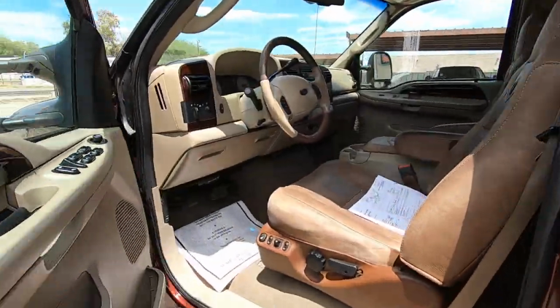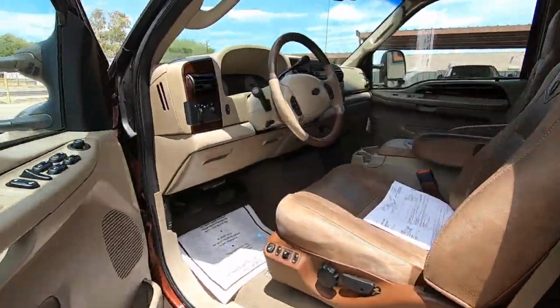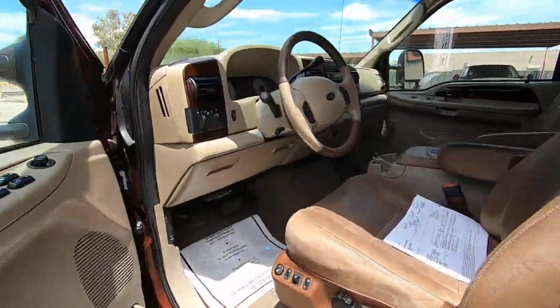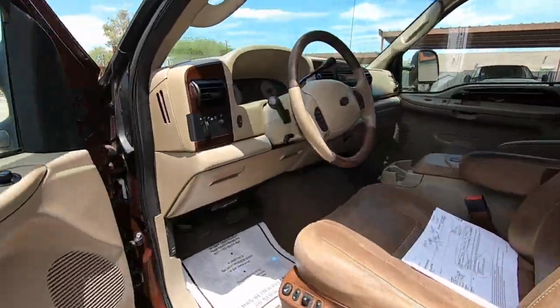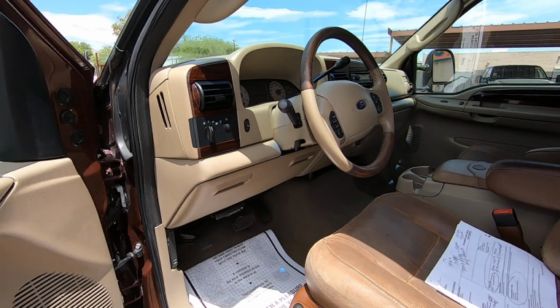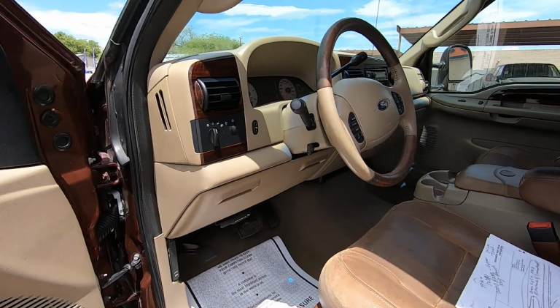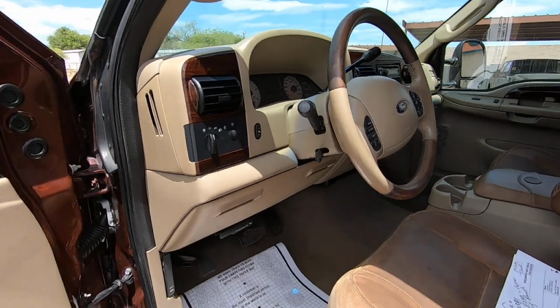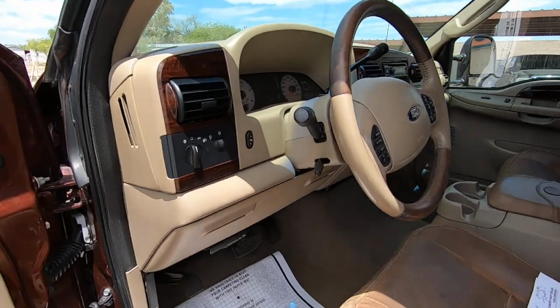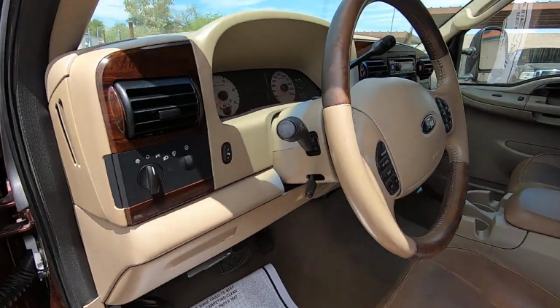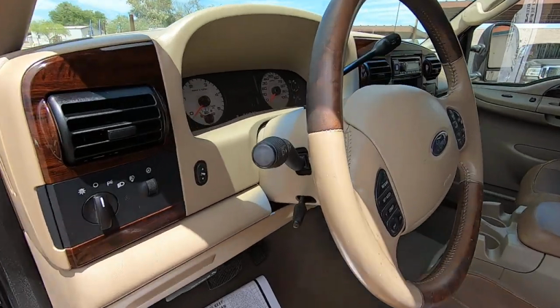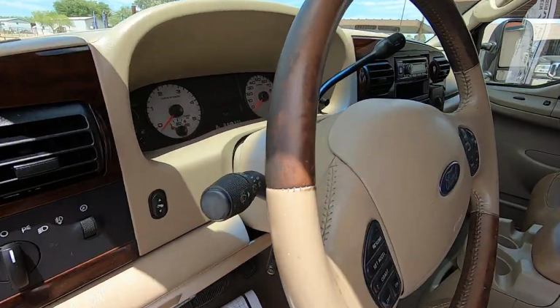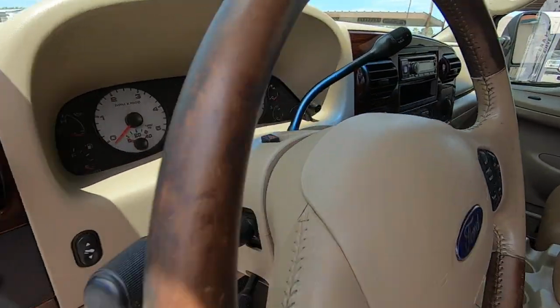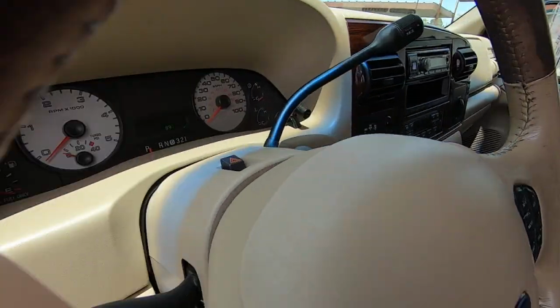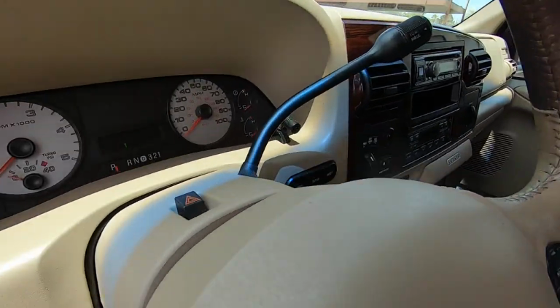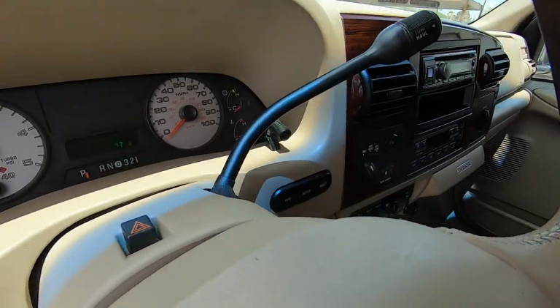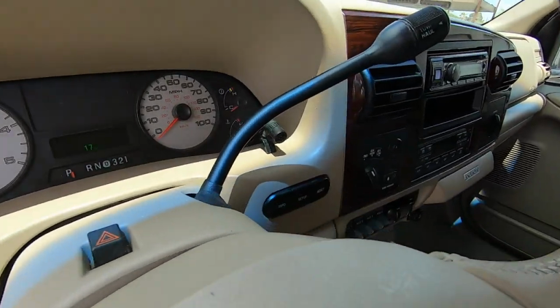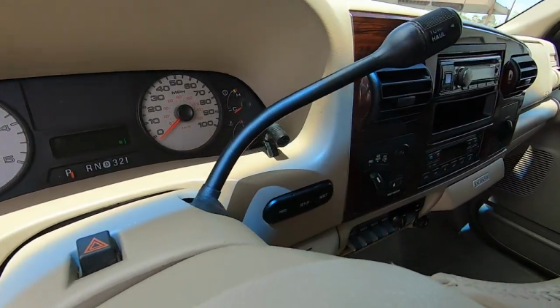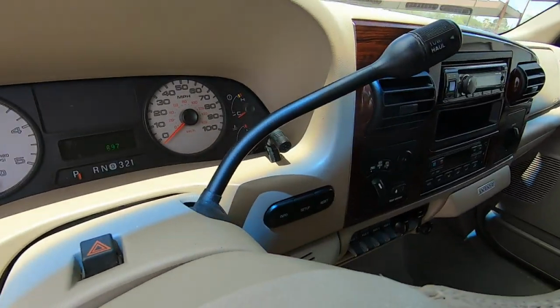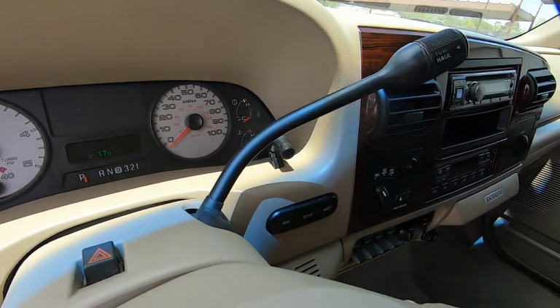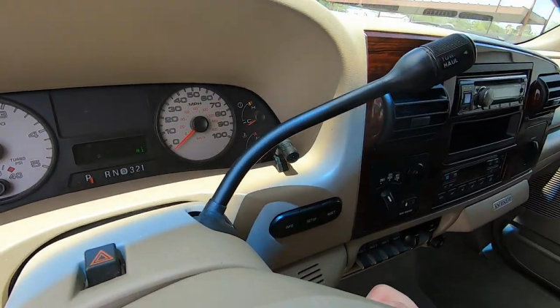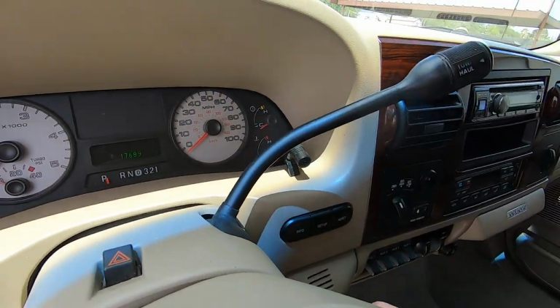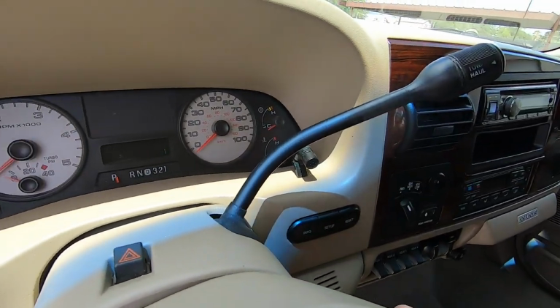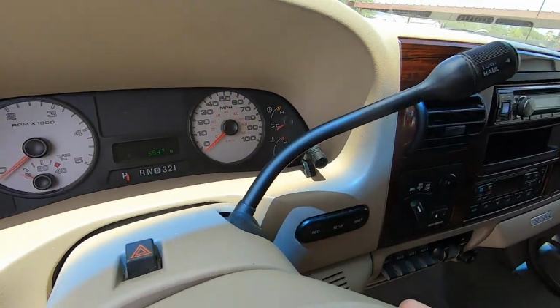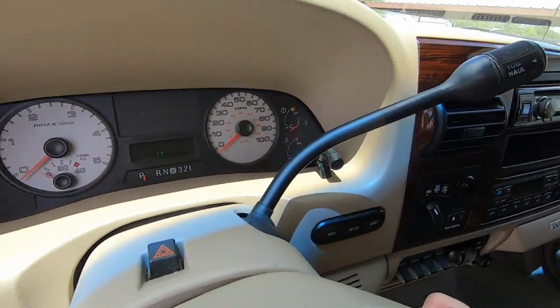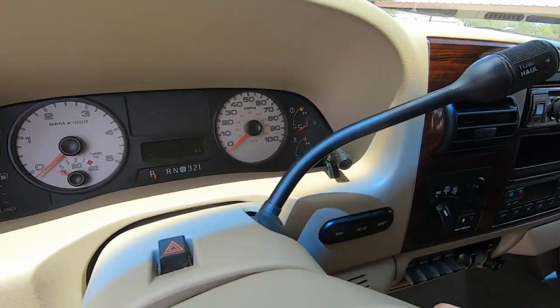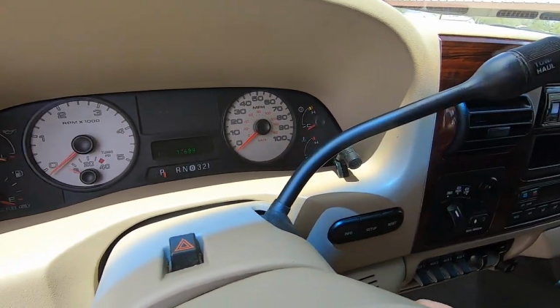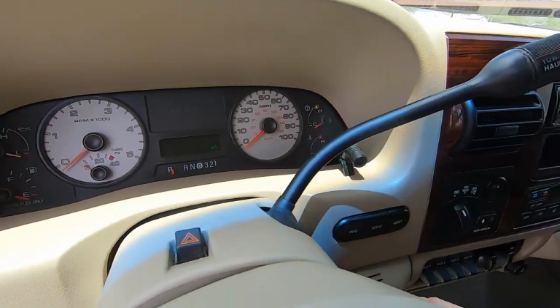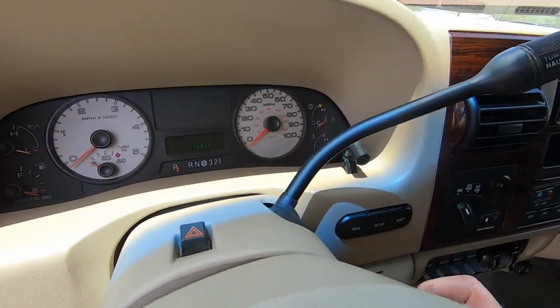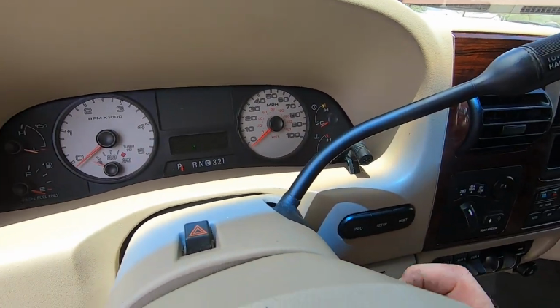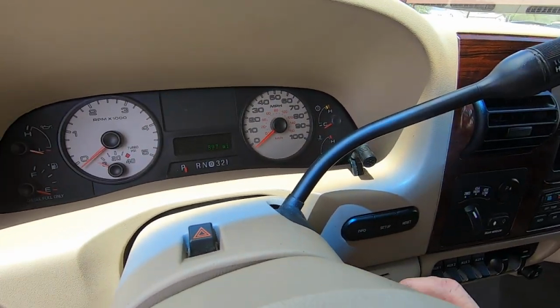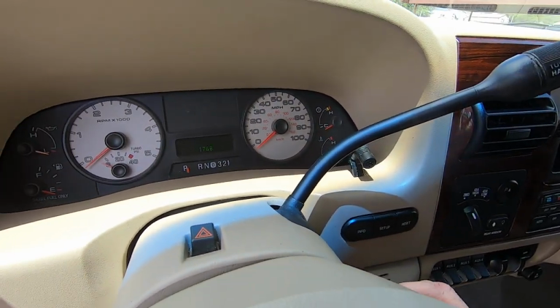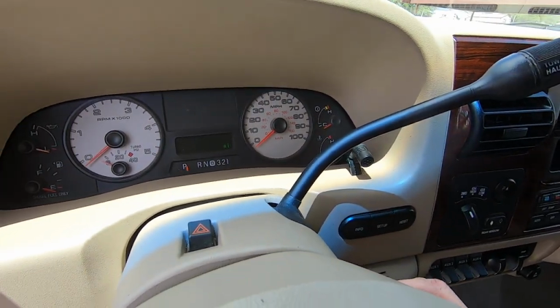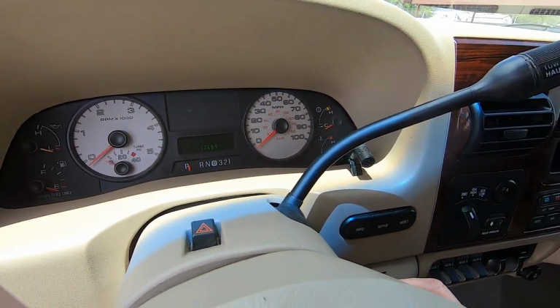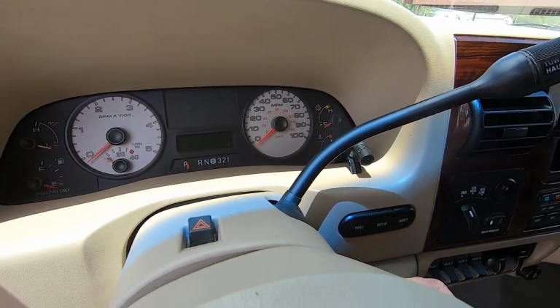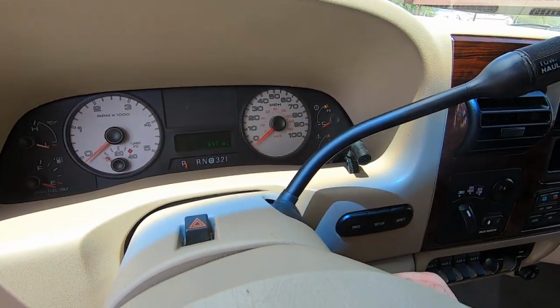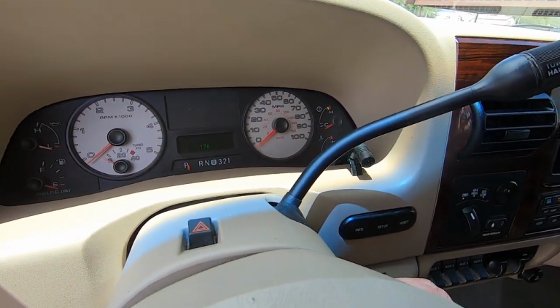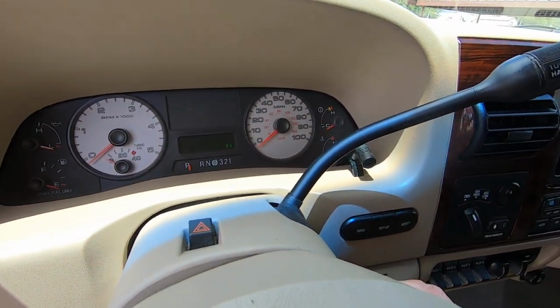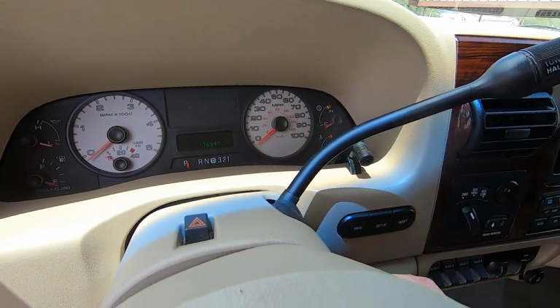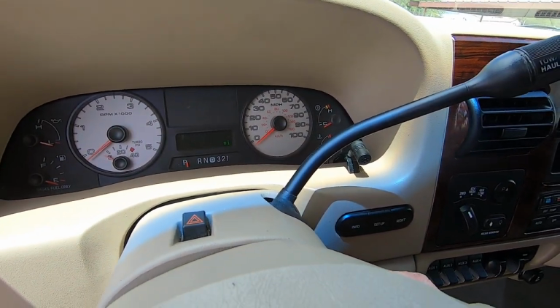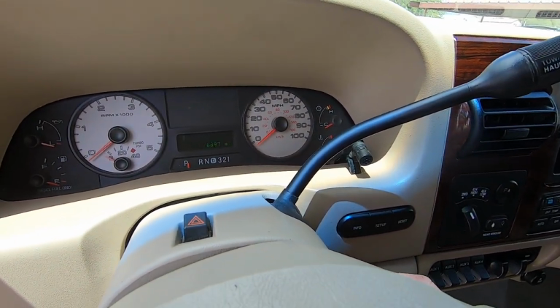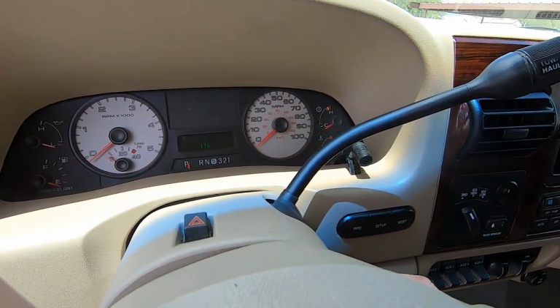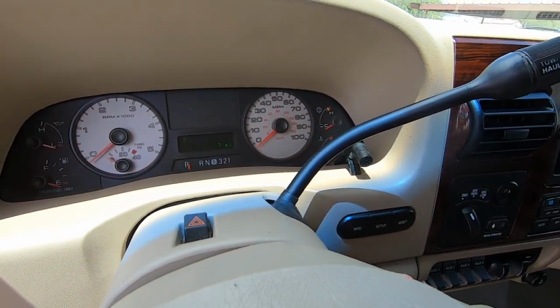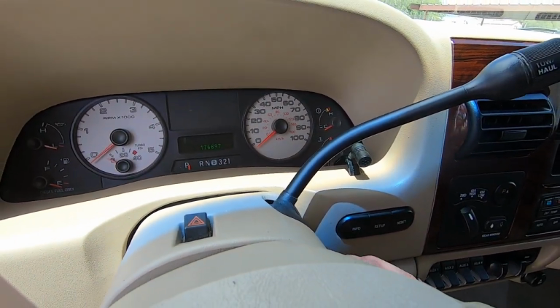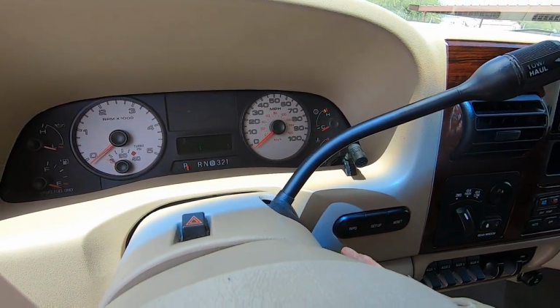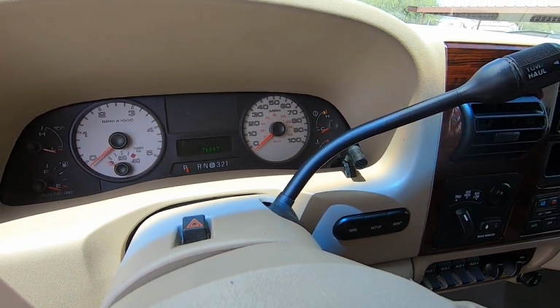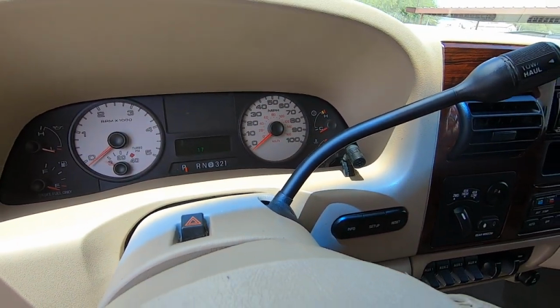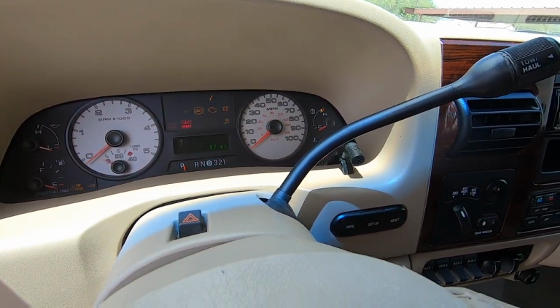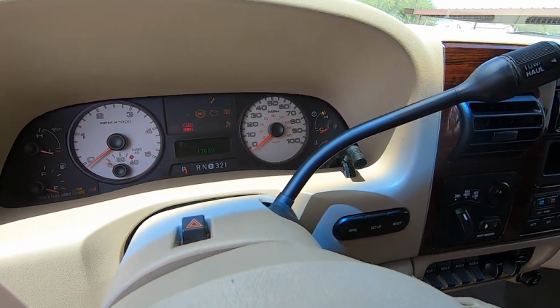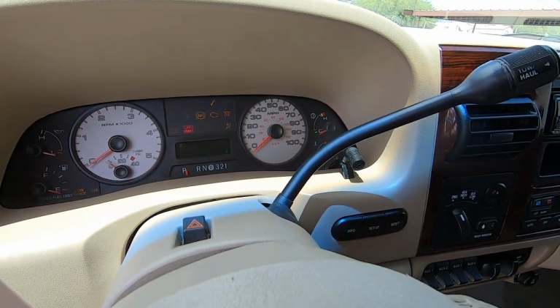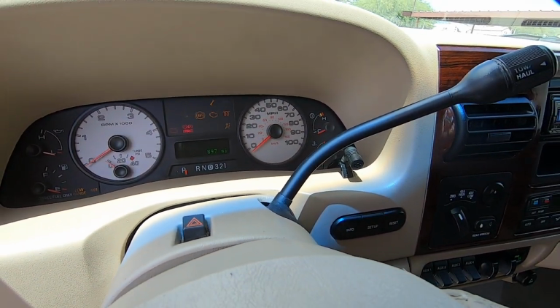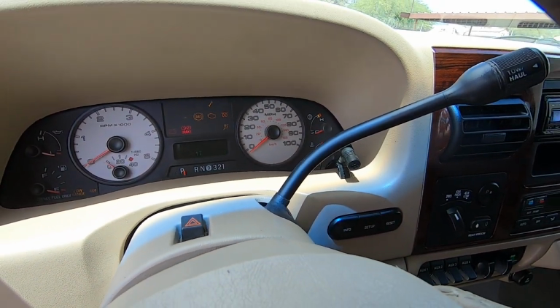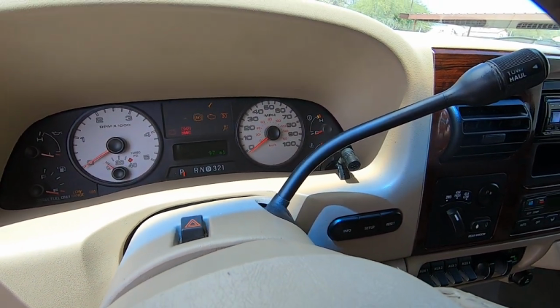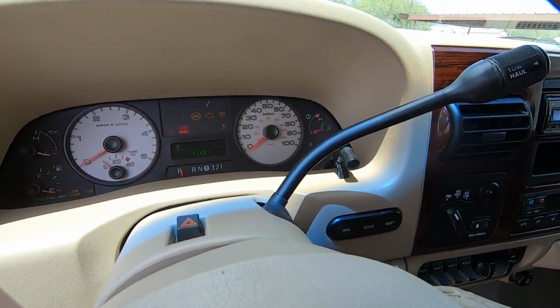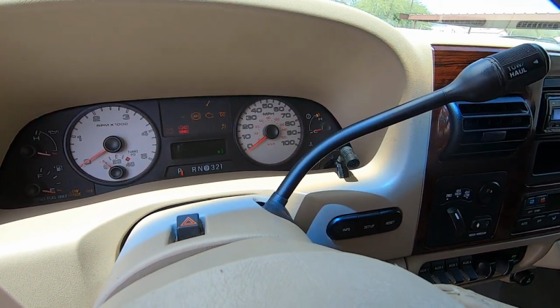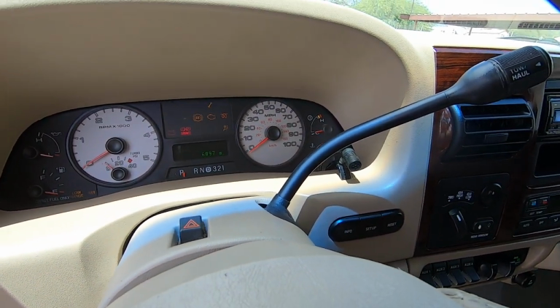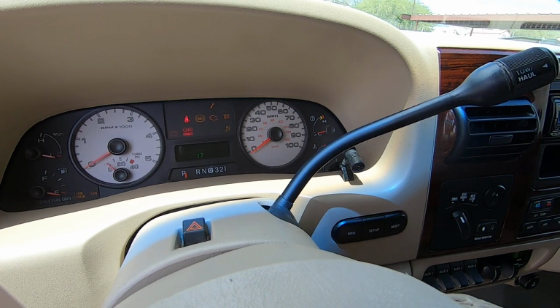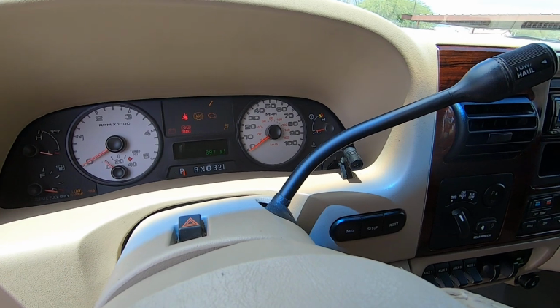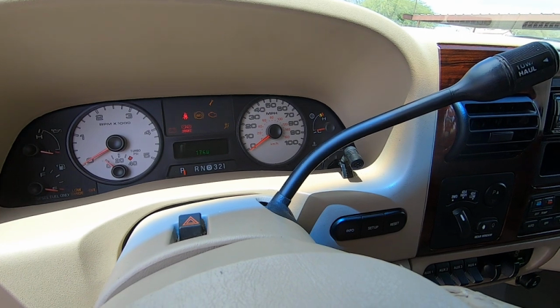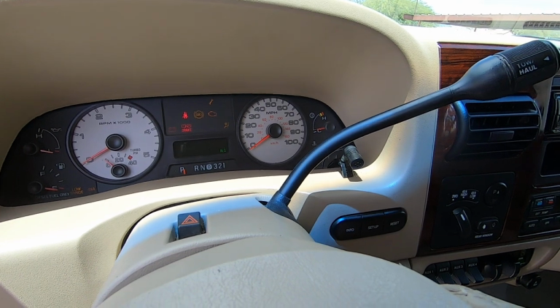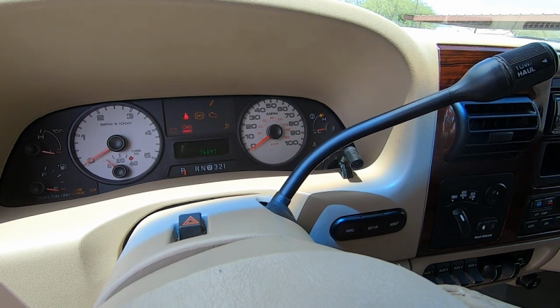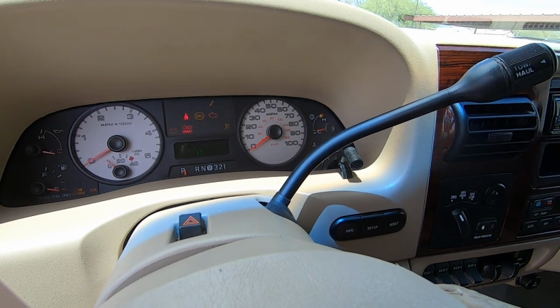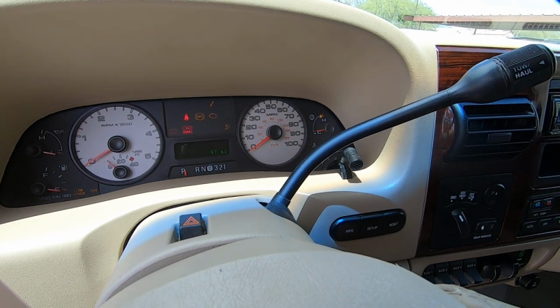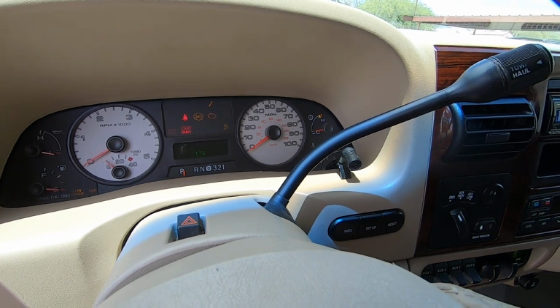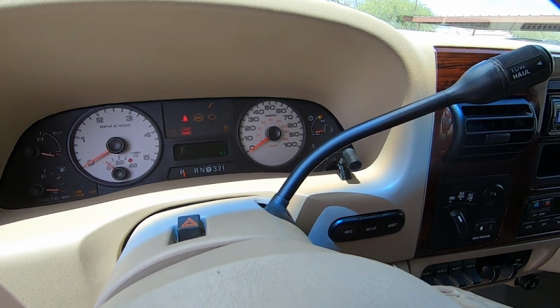Doors lock, unlock, and lock with the keys and the remote. 176,897 is the mileage.